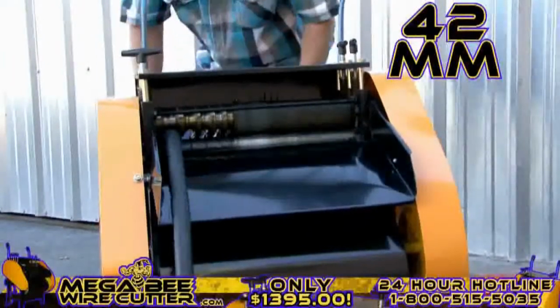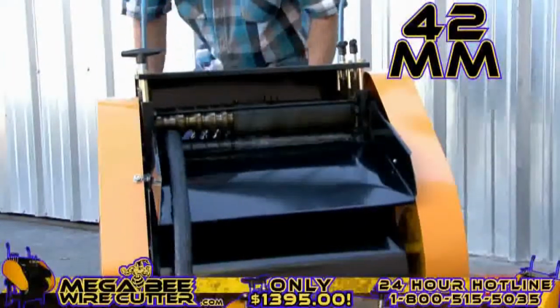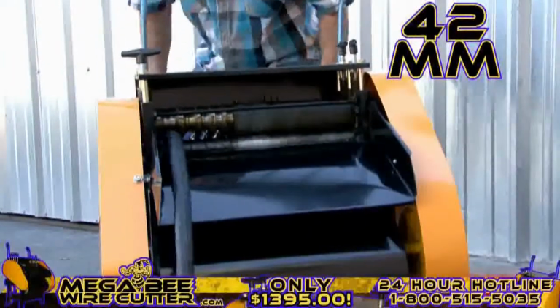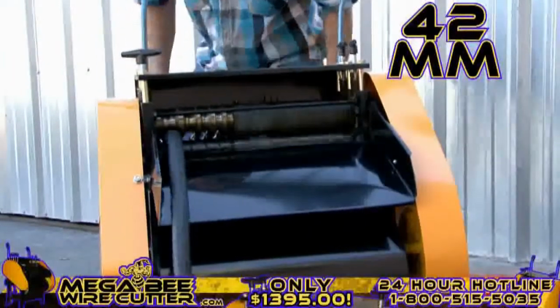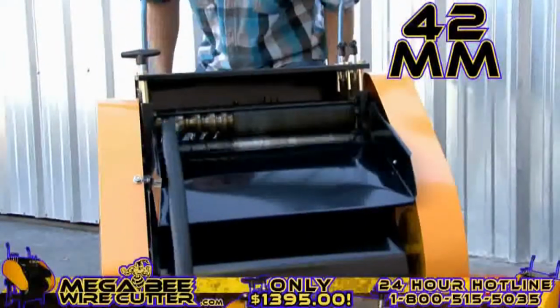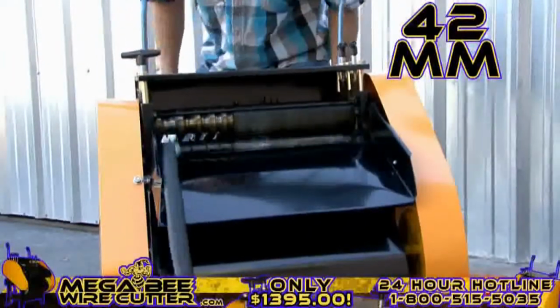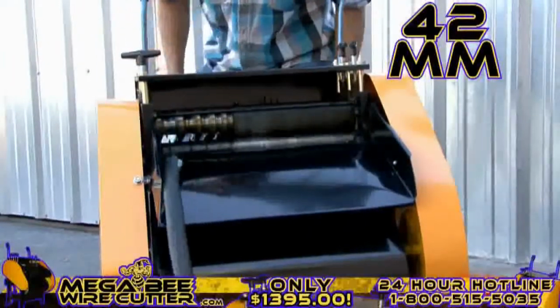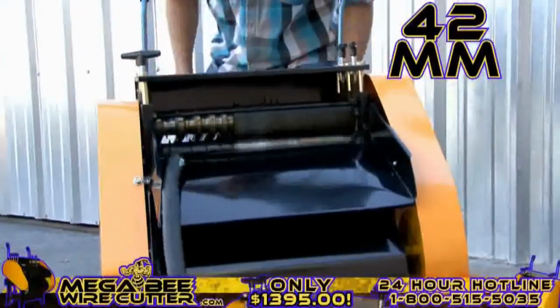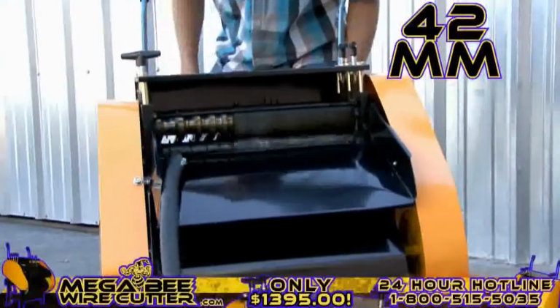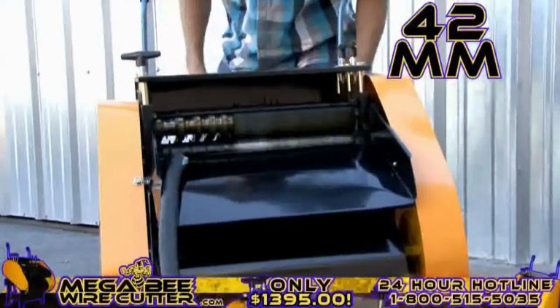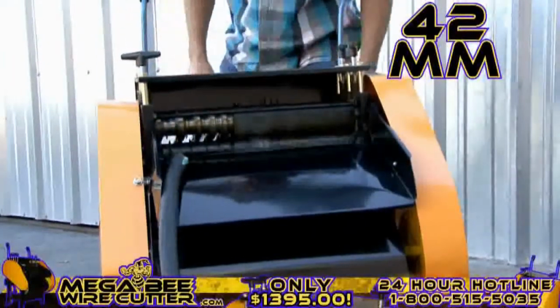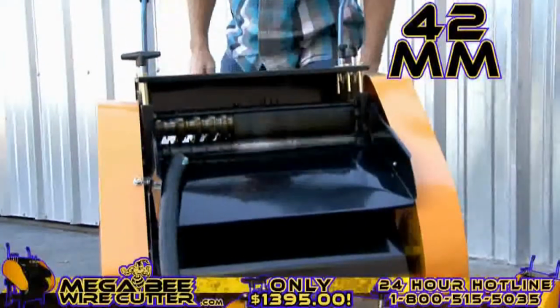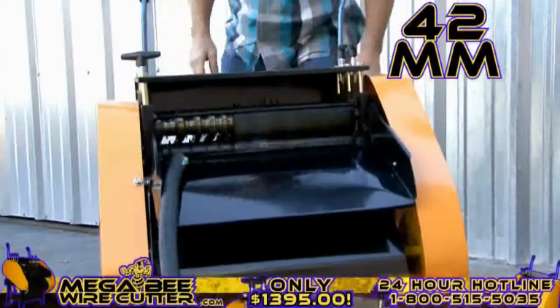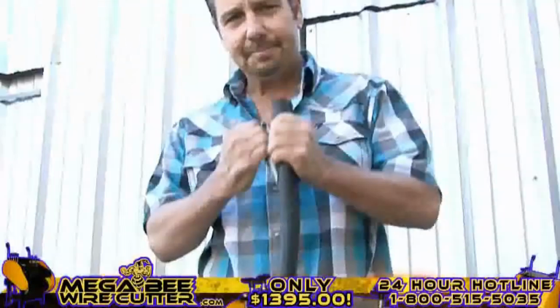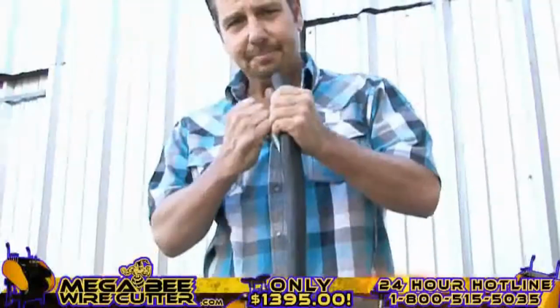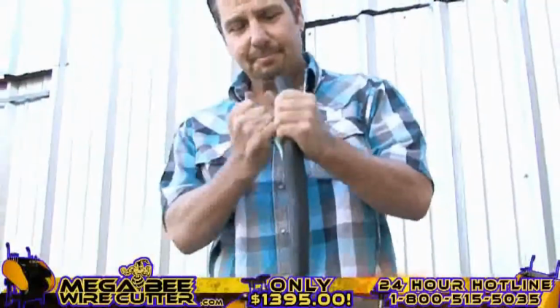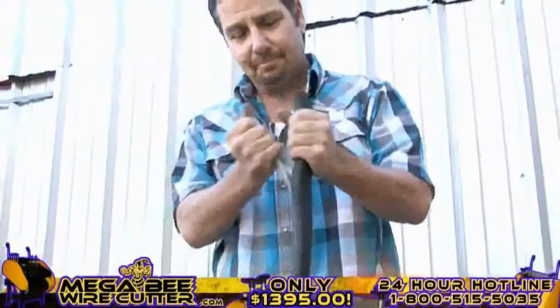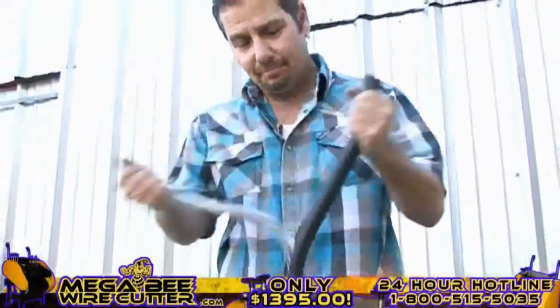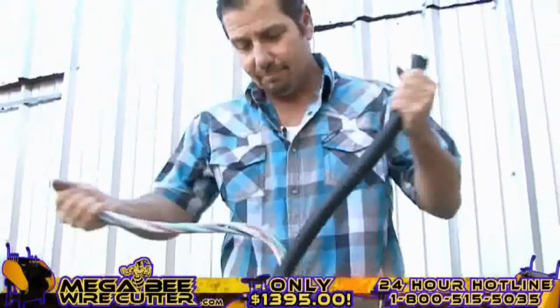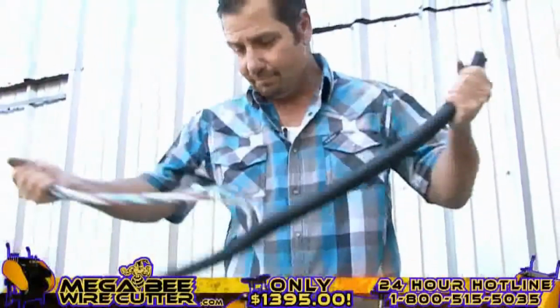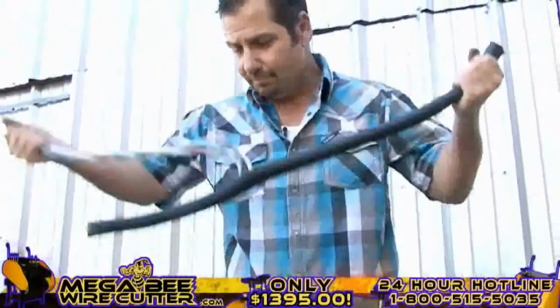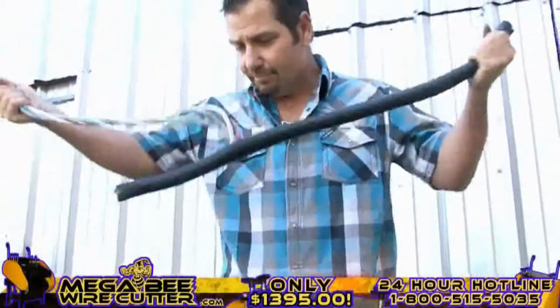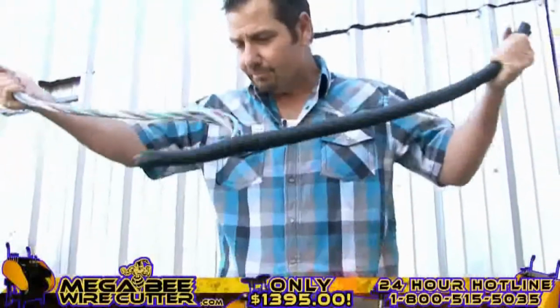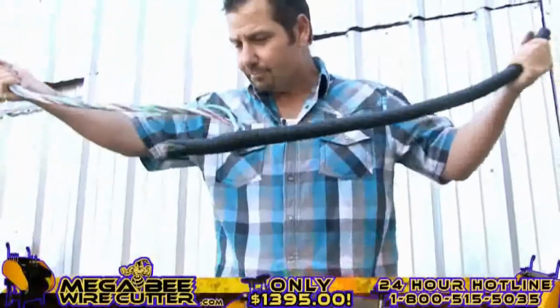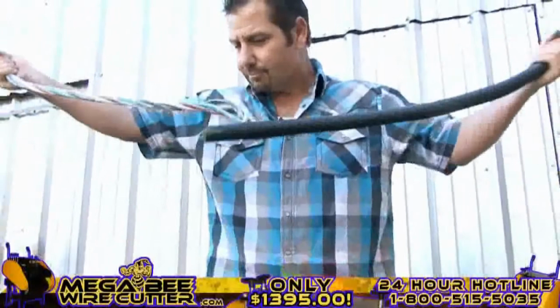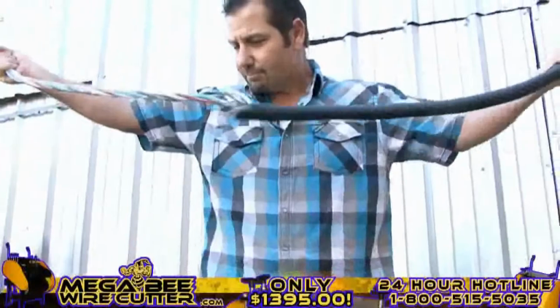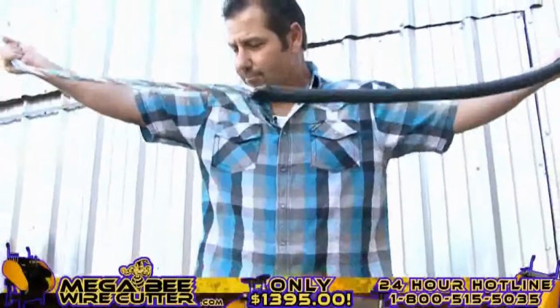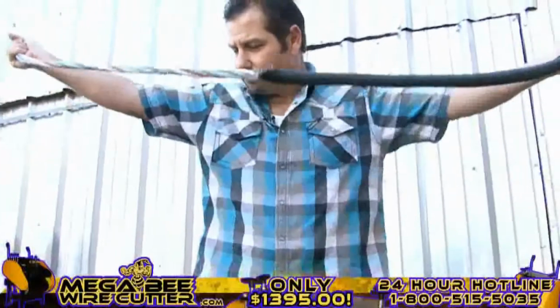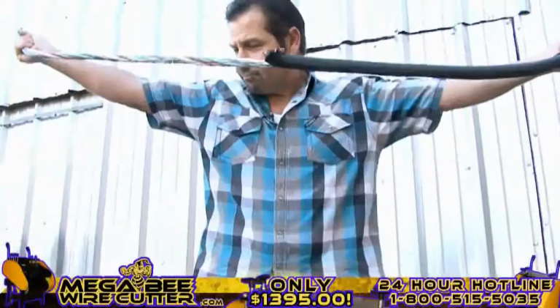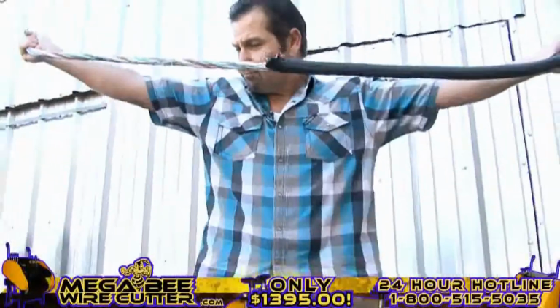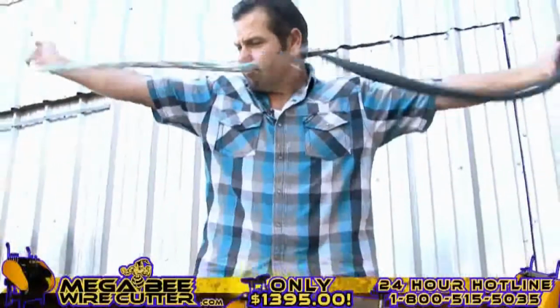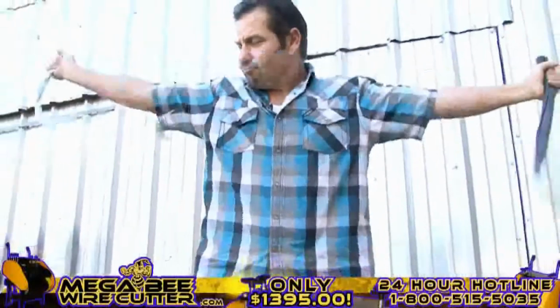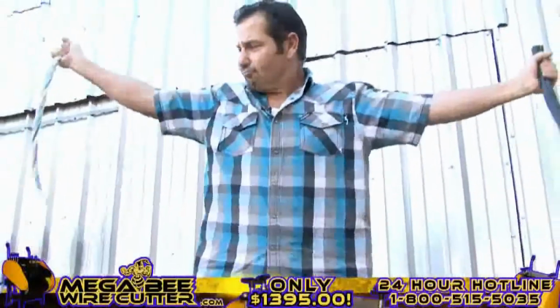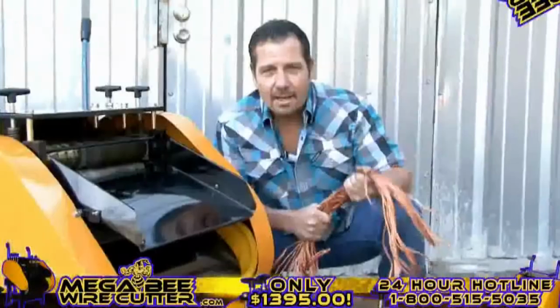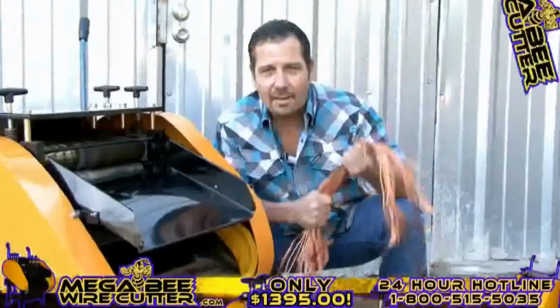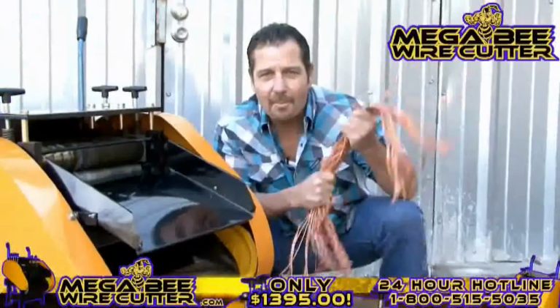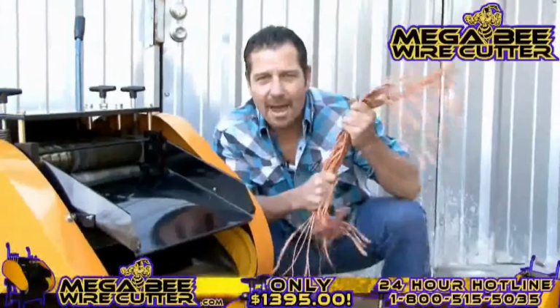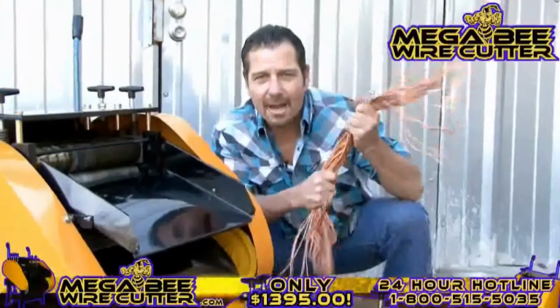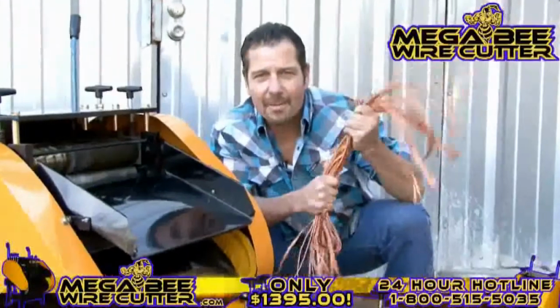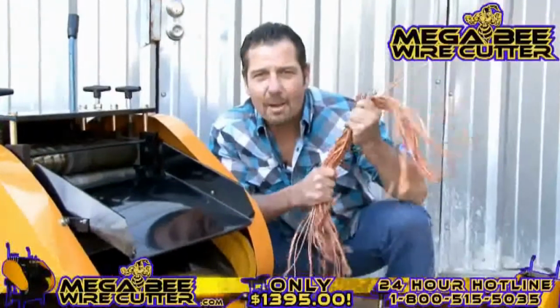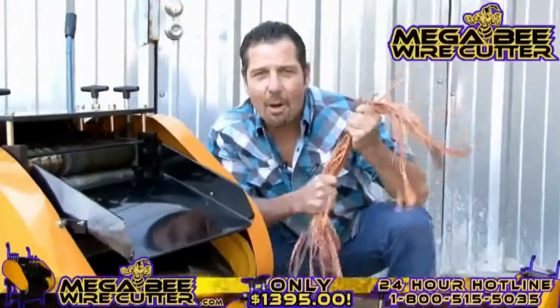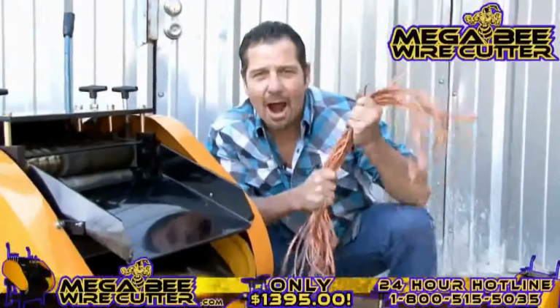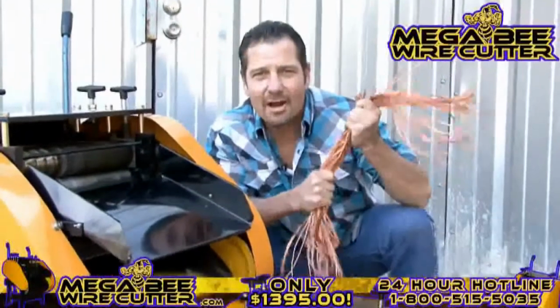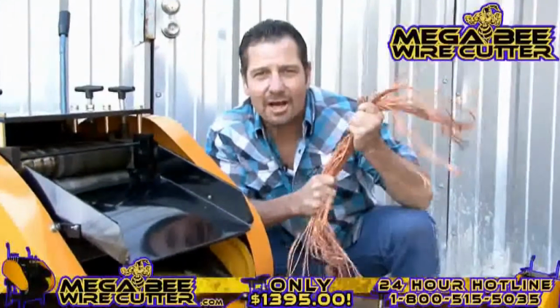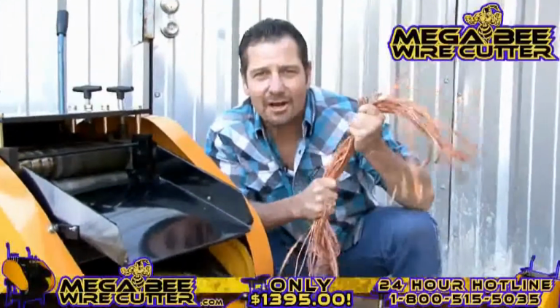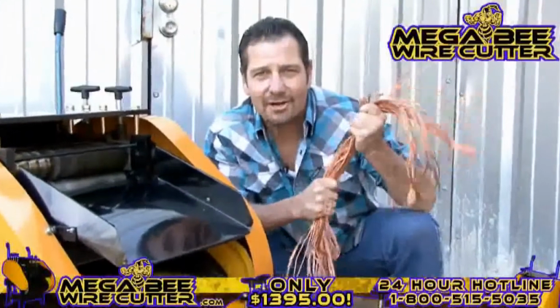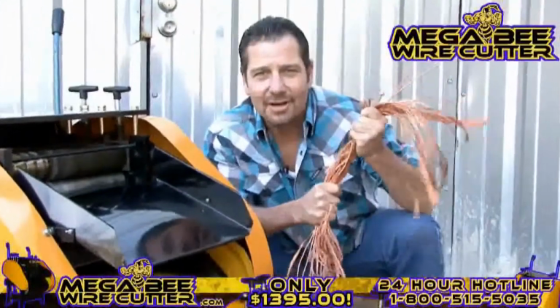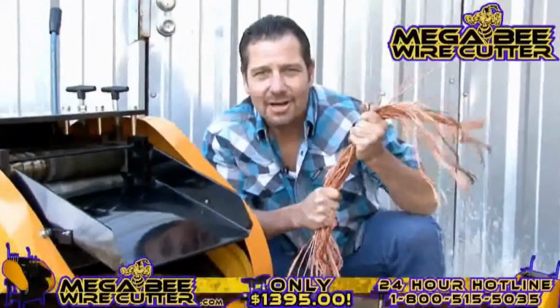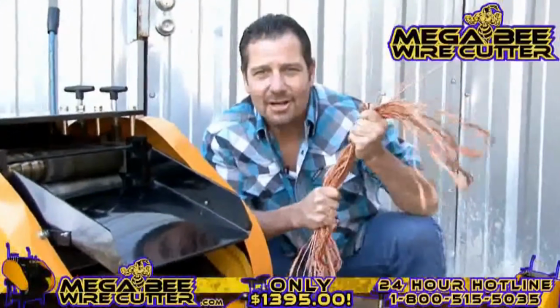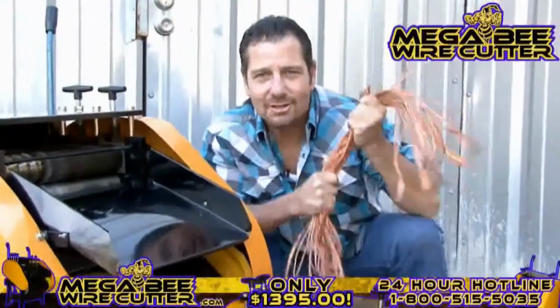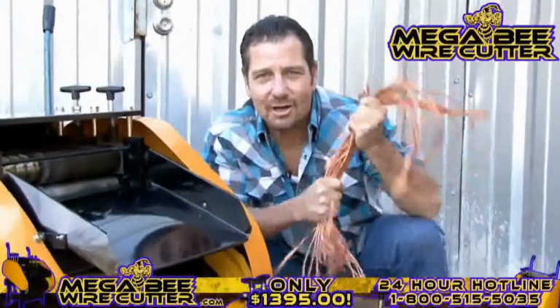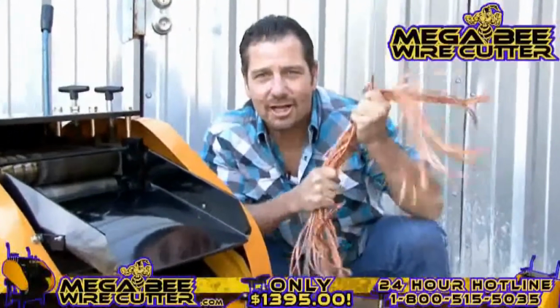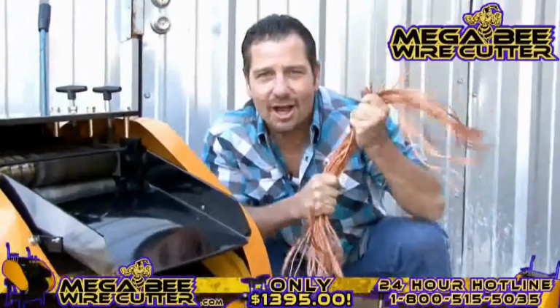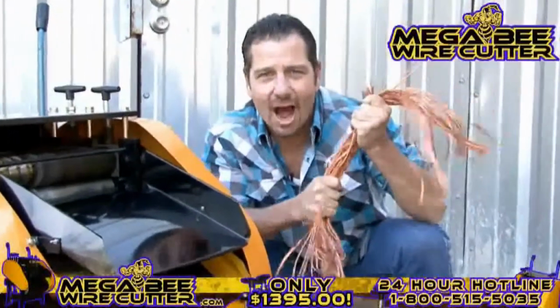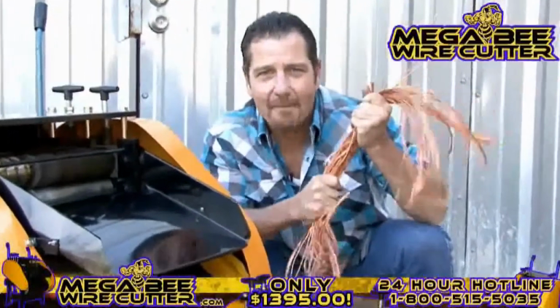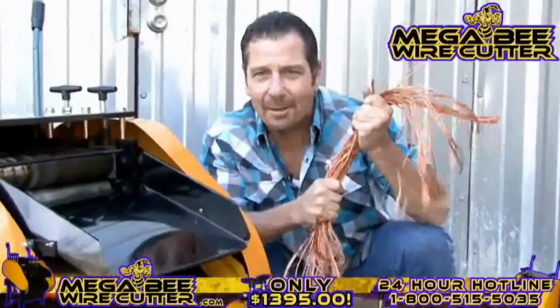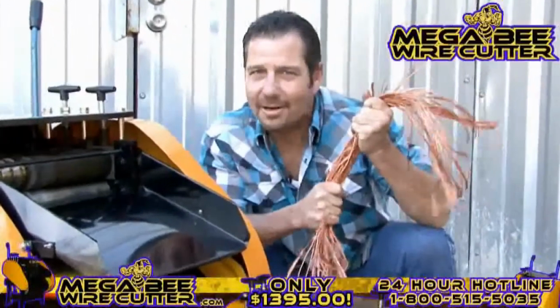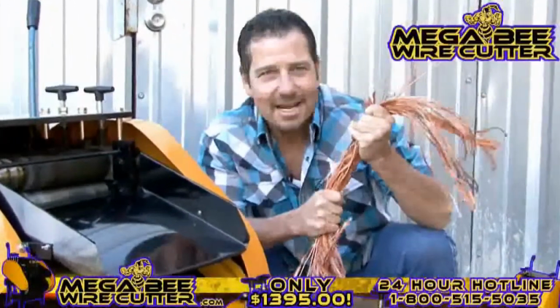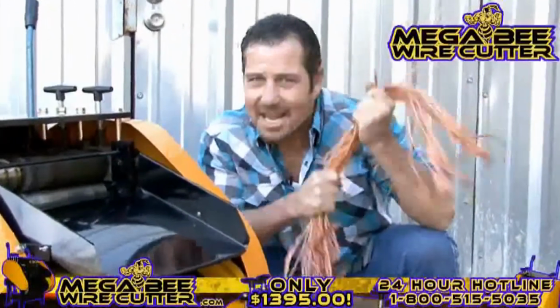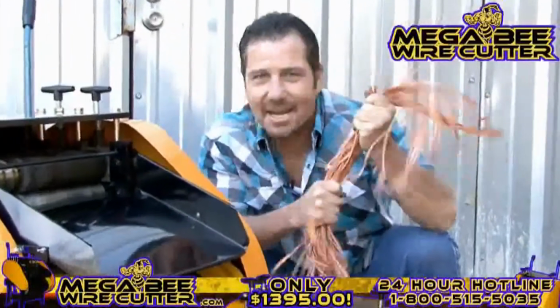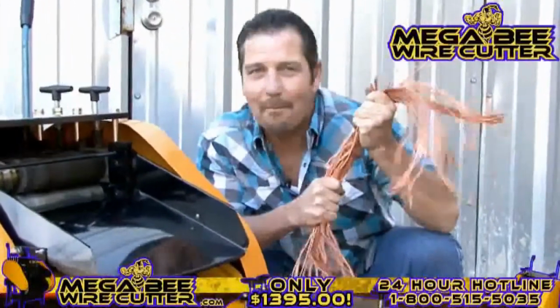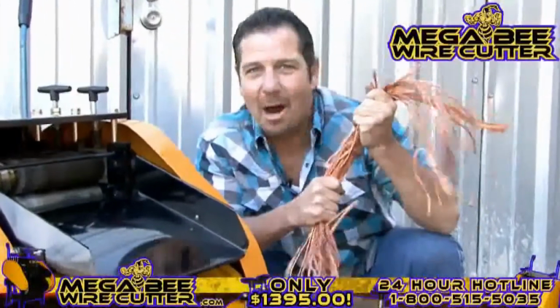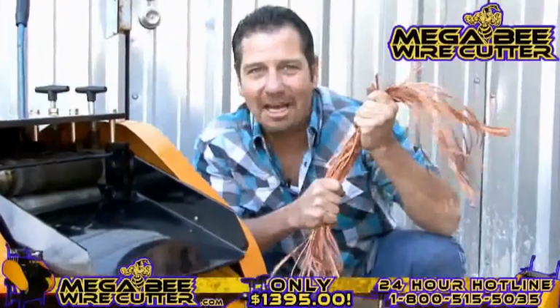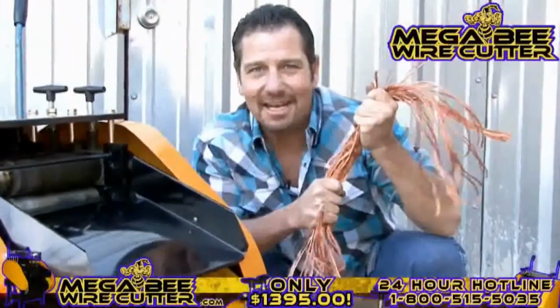Oh yeah! The MegaBeat Wire Cutter — turning copper into money.